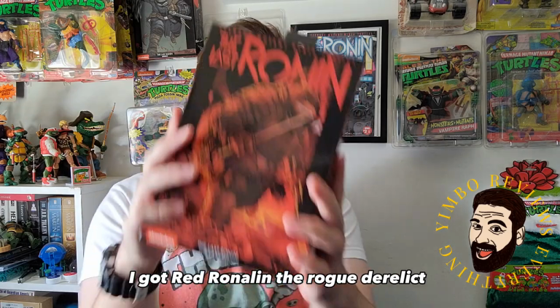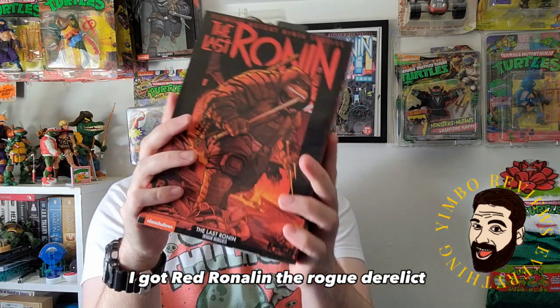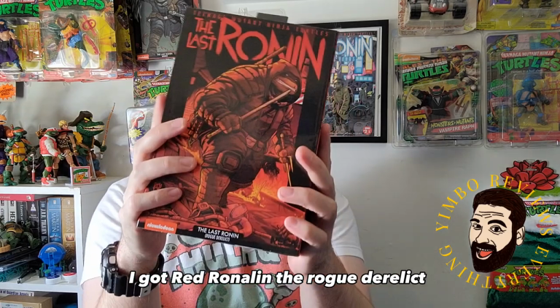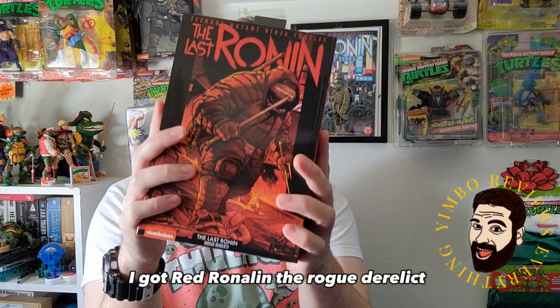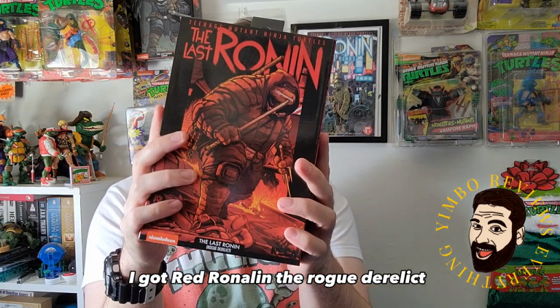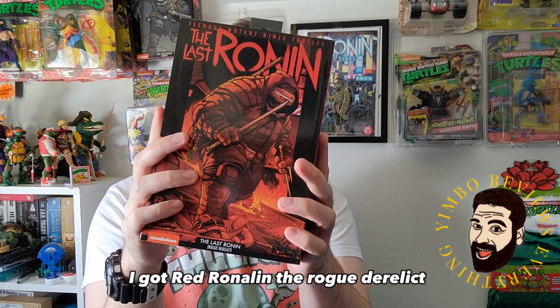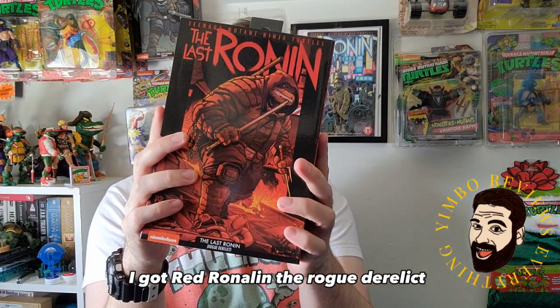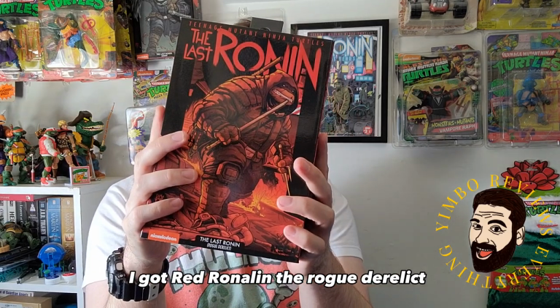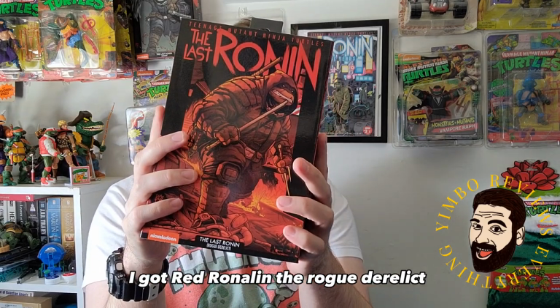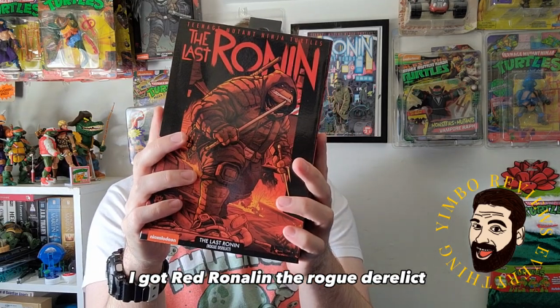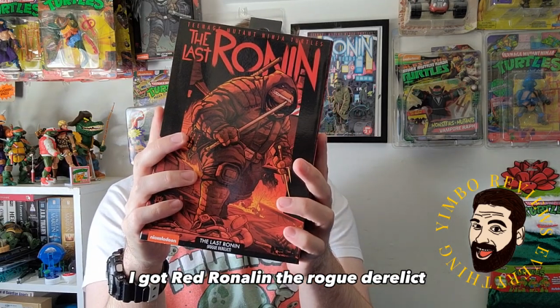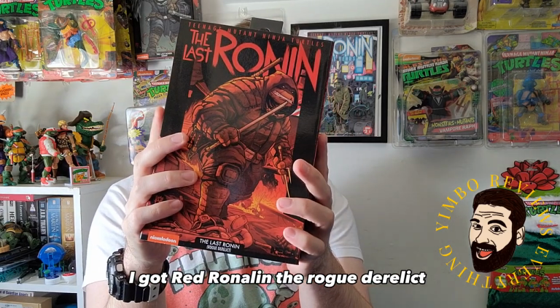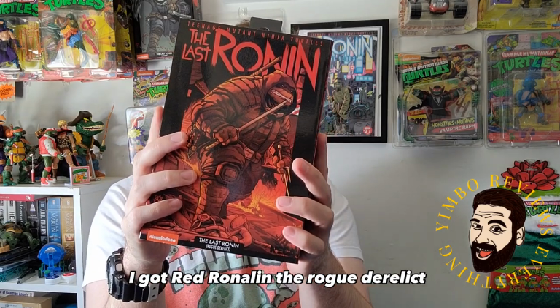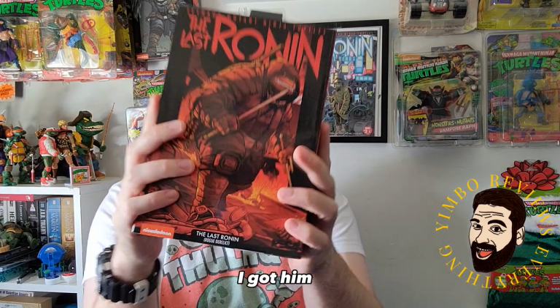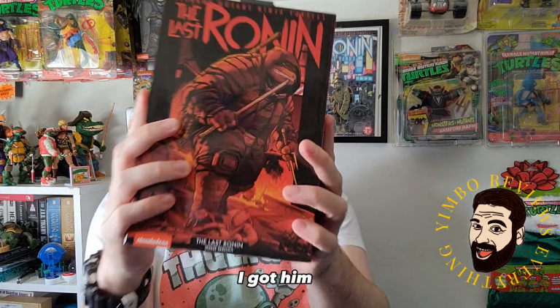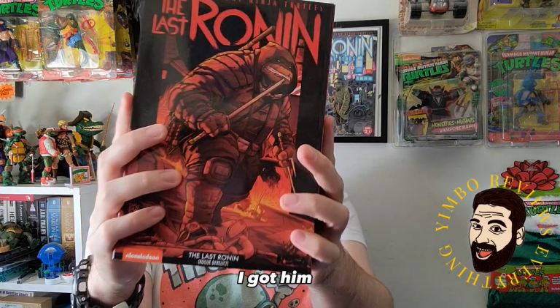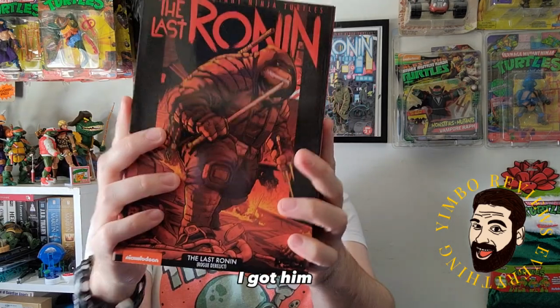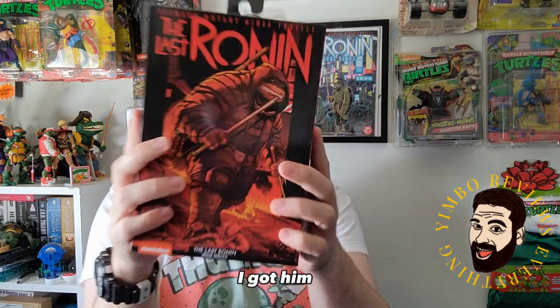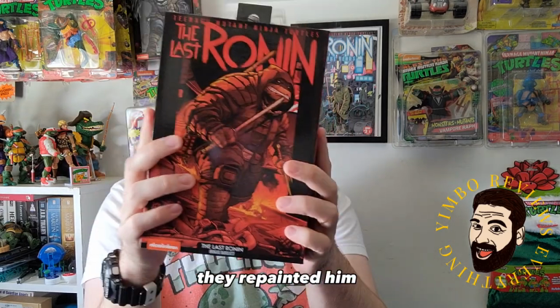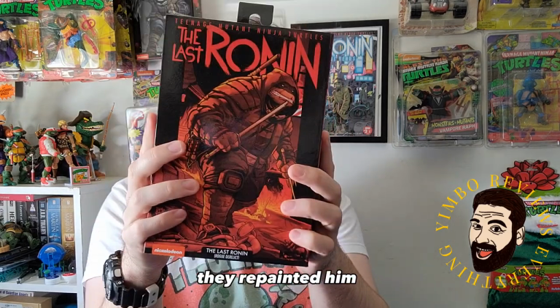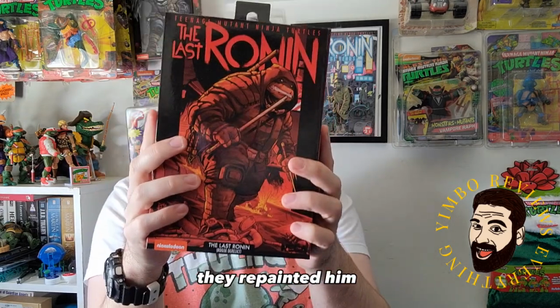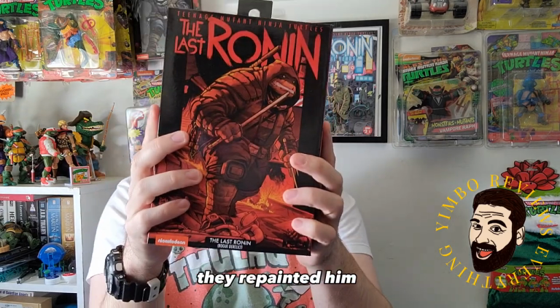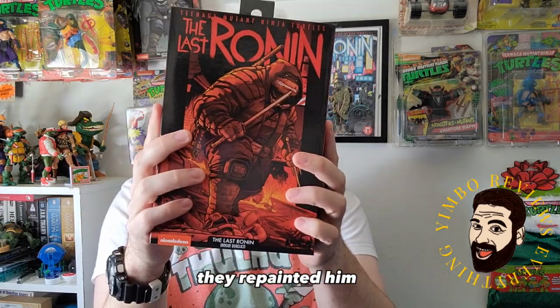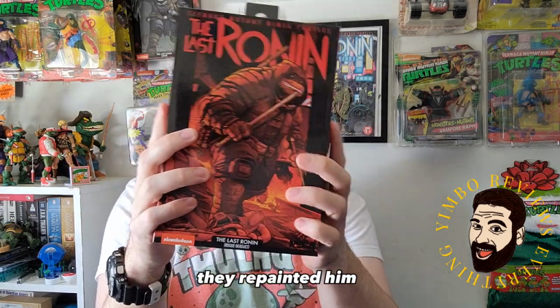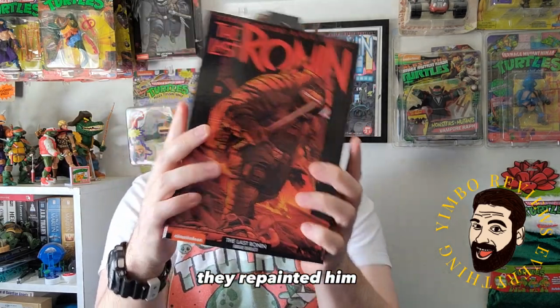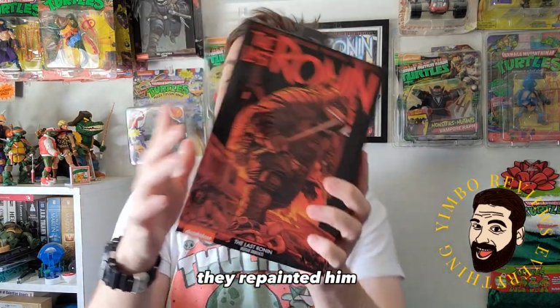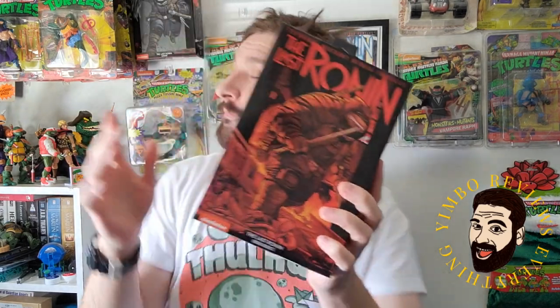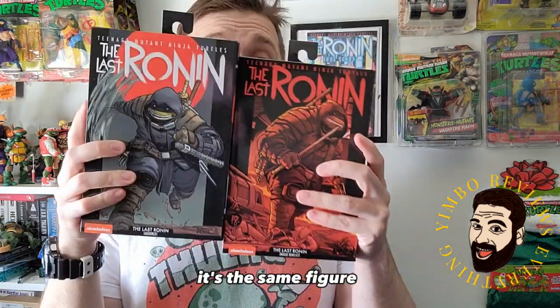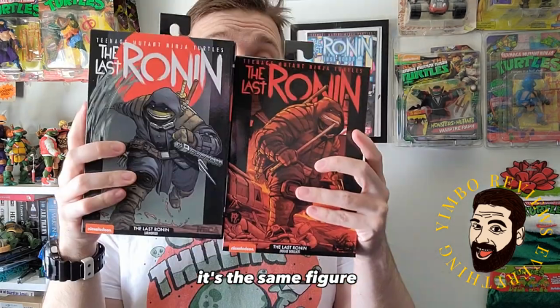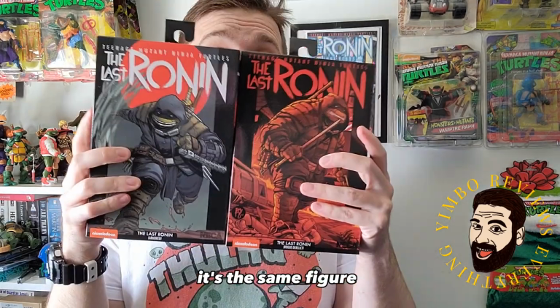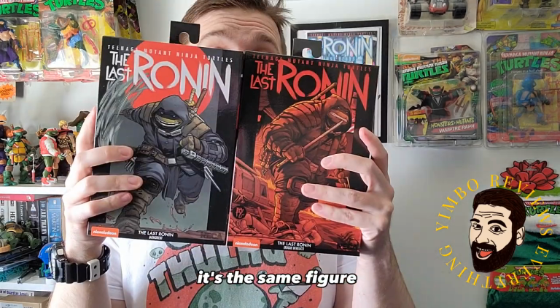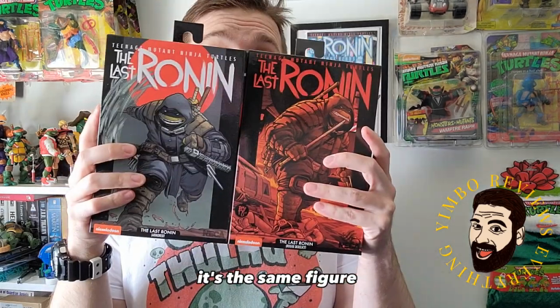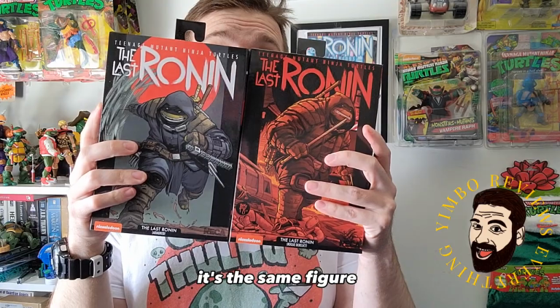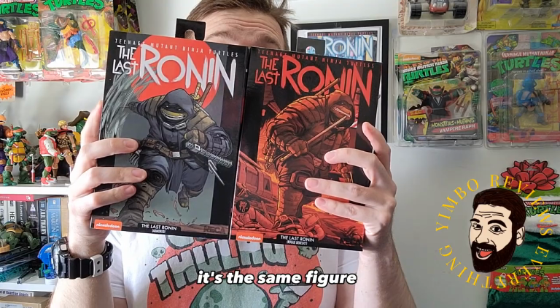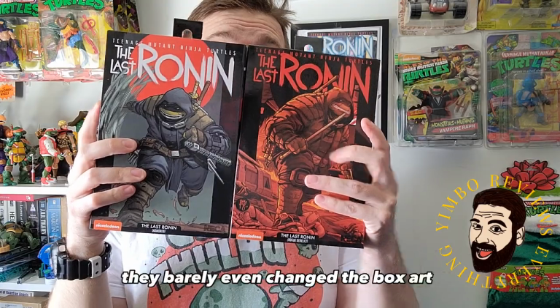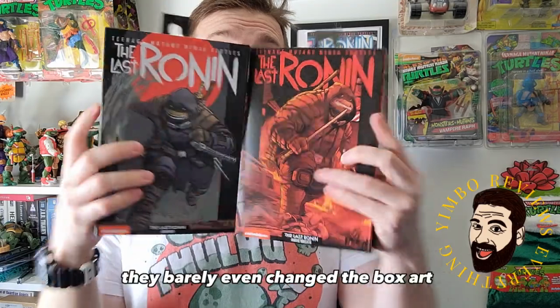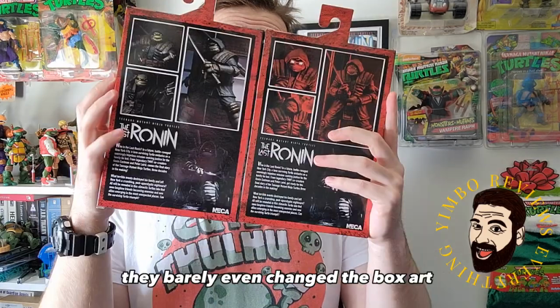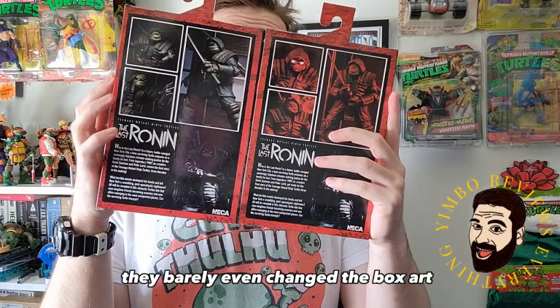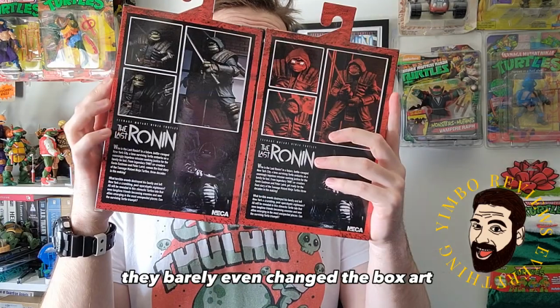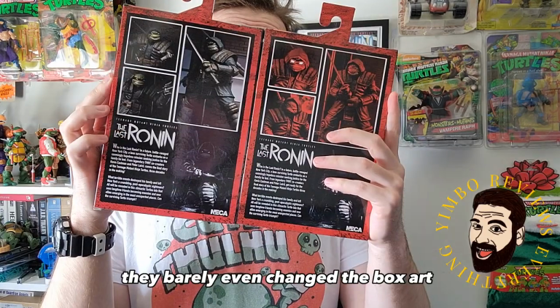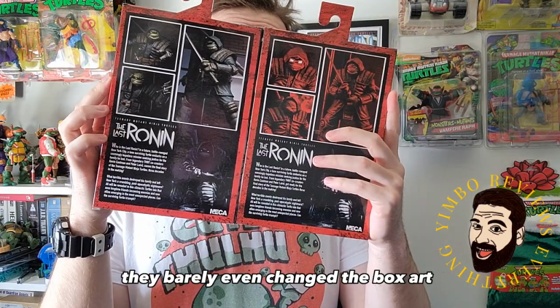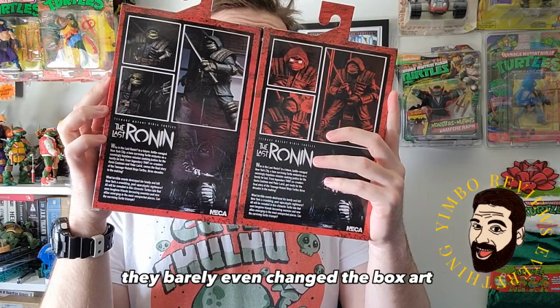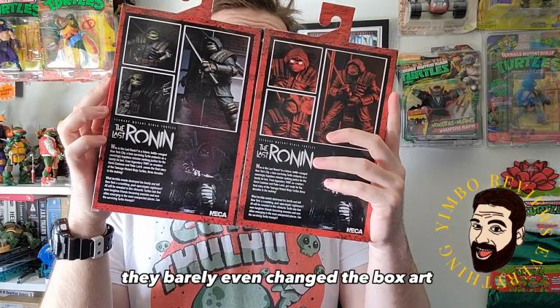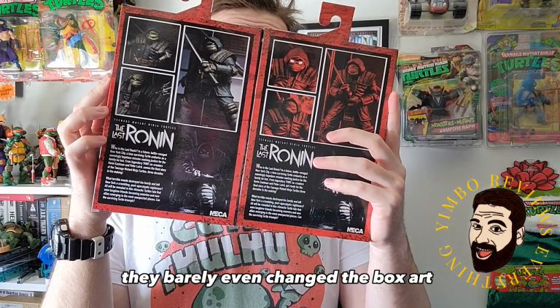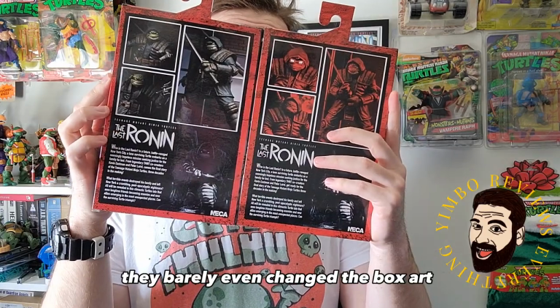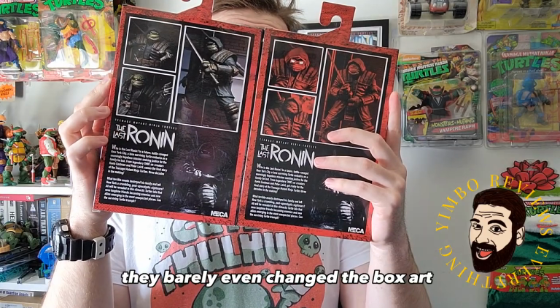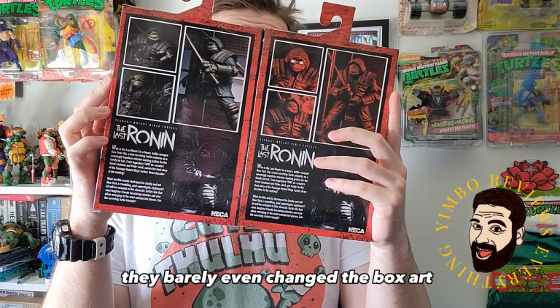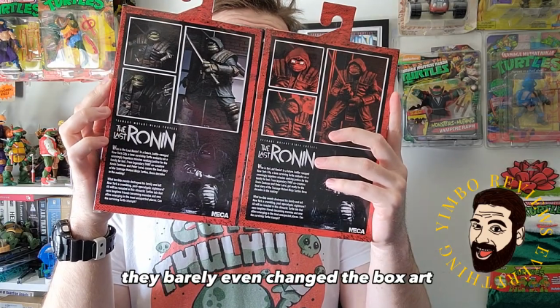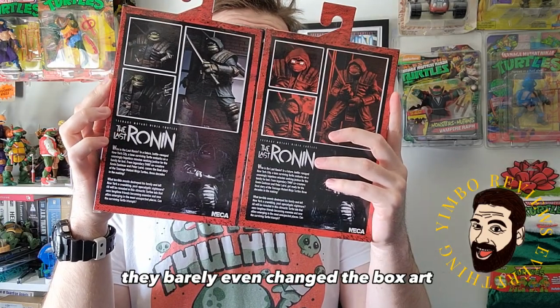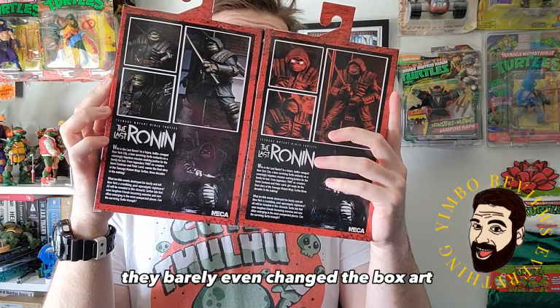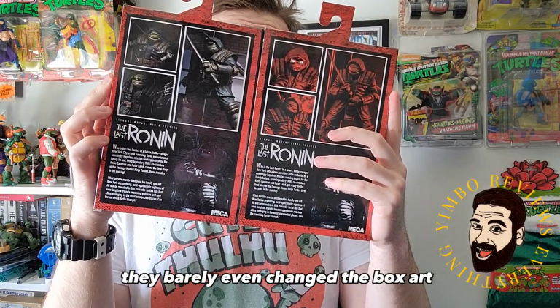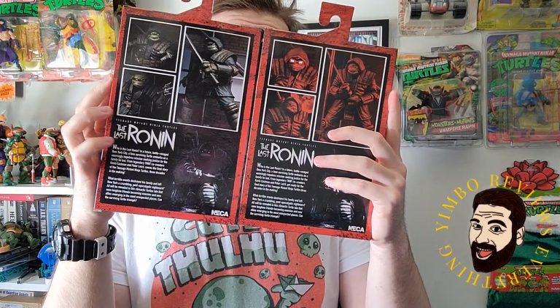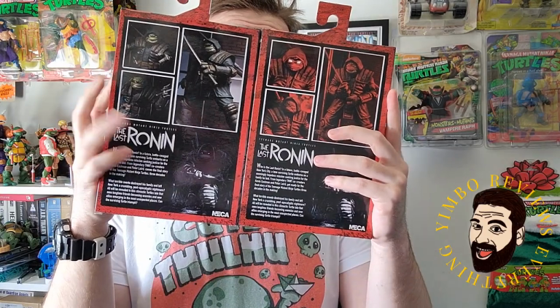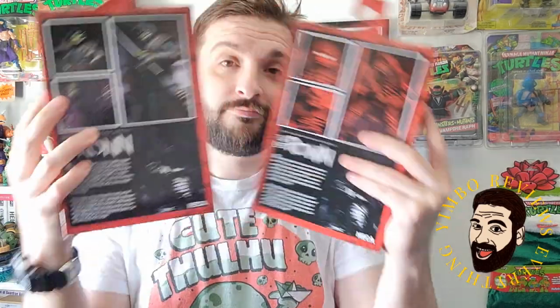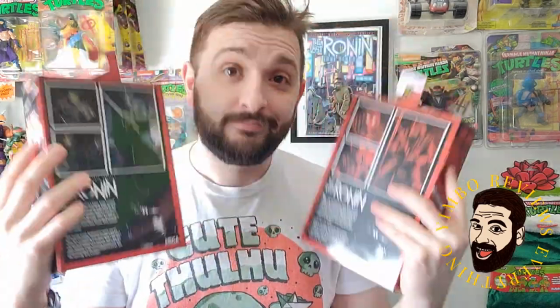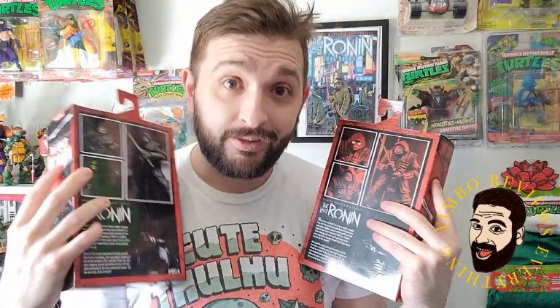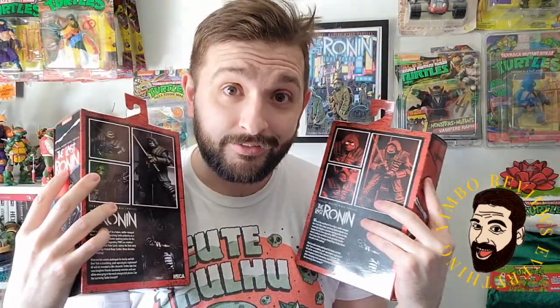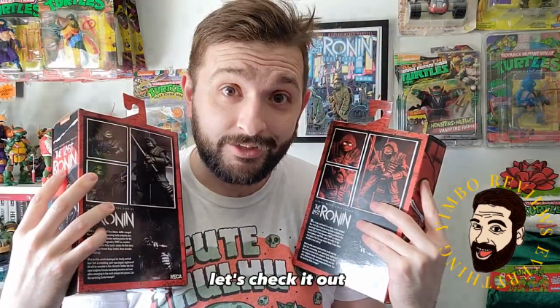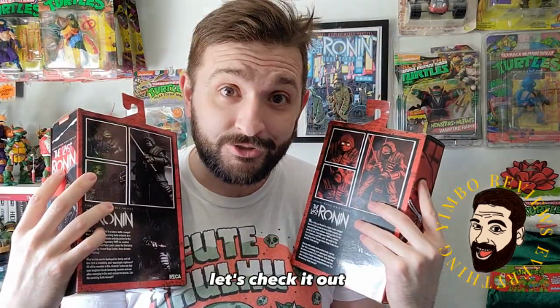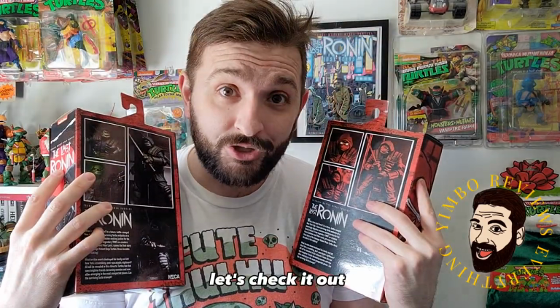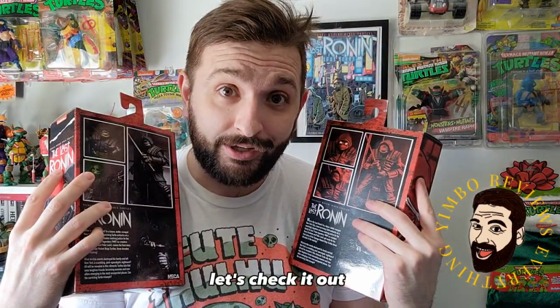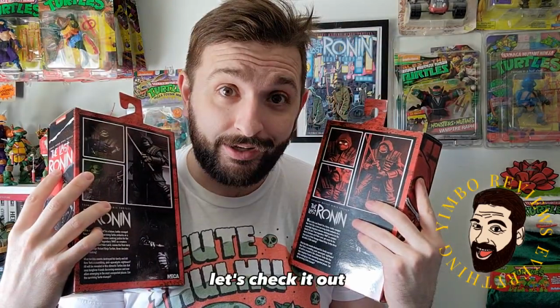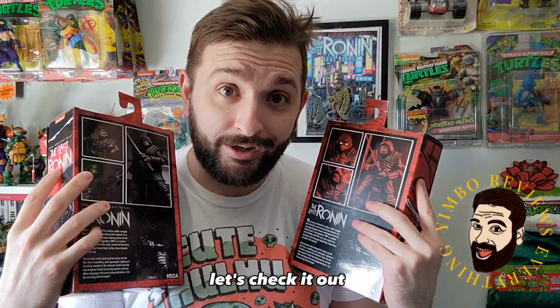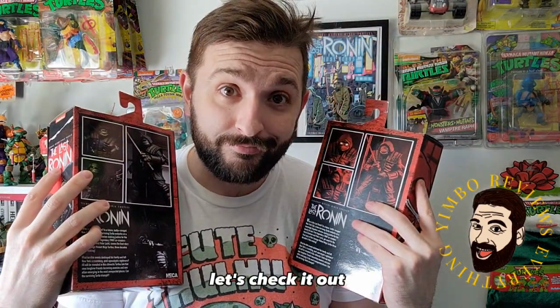I got Red Ronin, the Rogue Derelict. They repainted him. It's the same figure — they barely even changed the box art. Let's check it out.